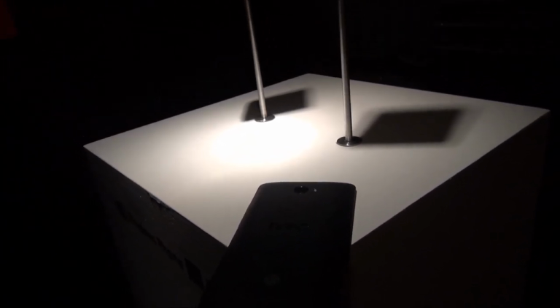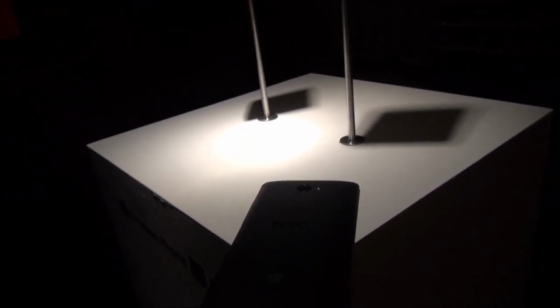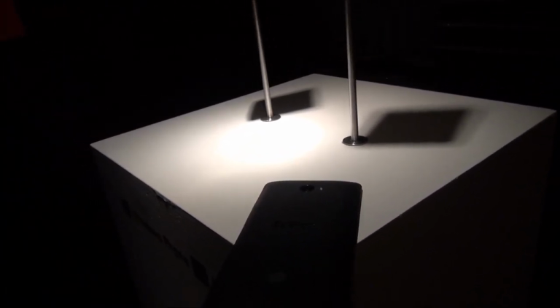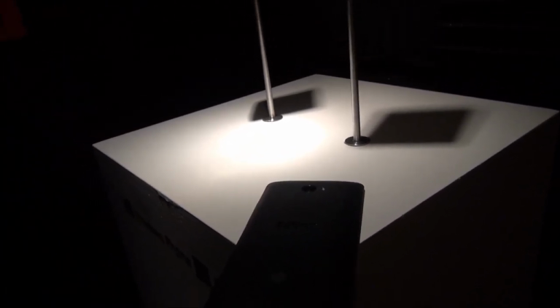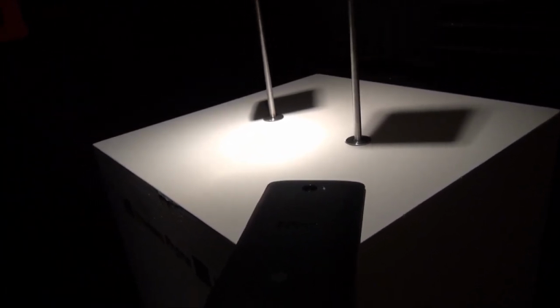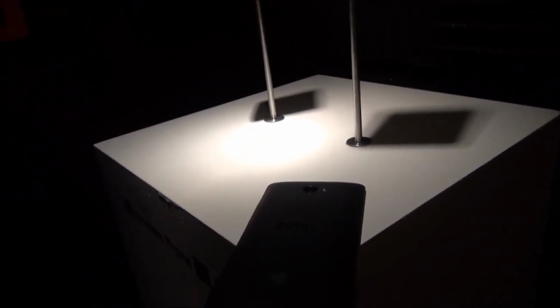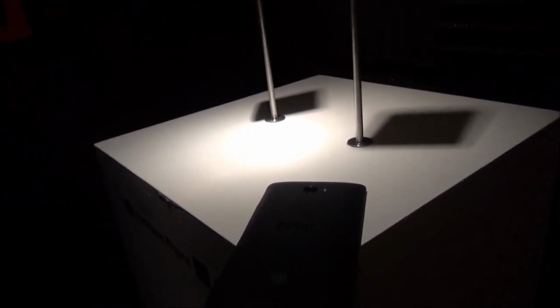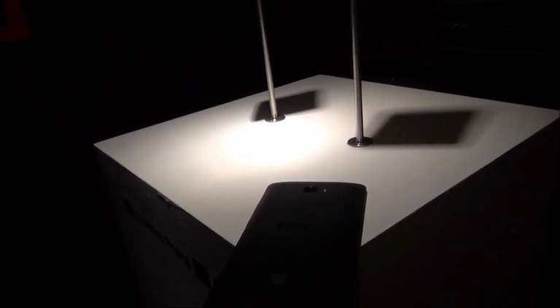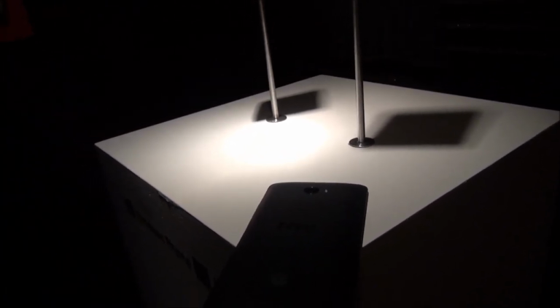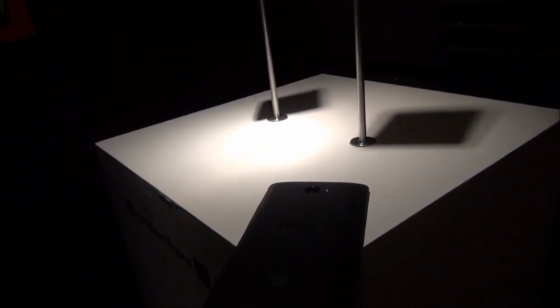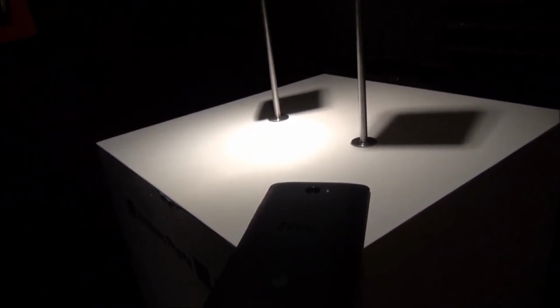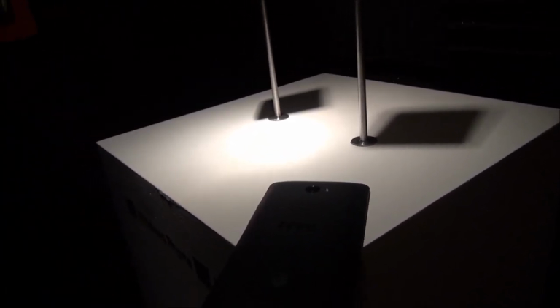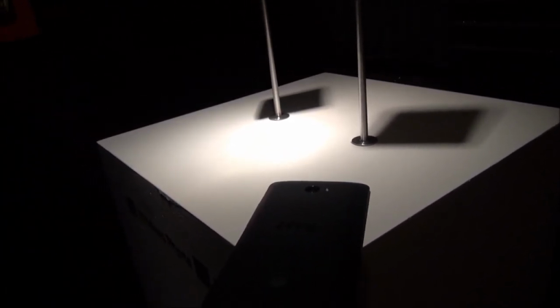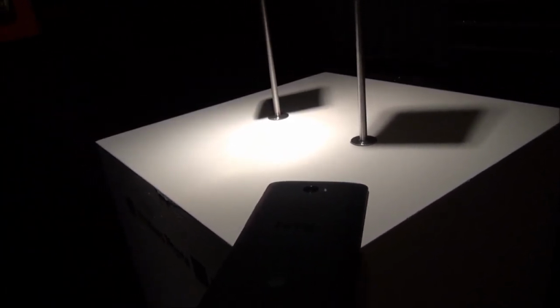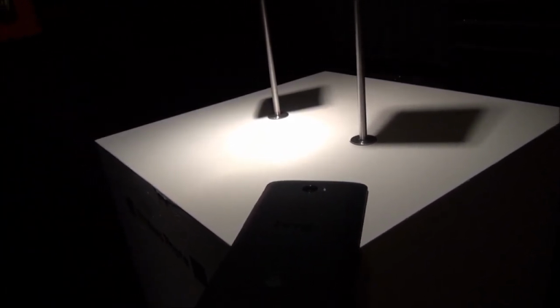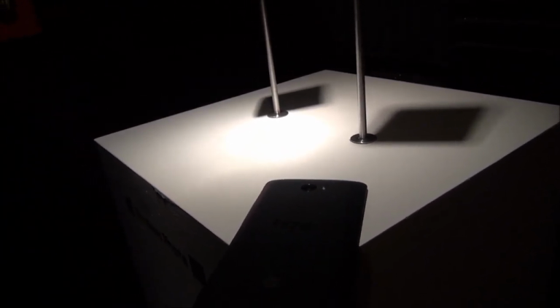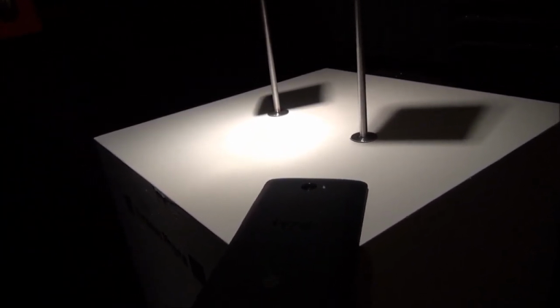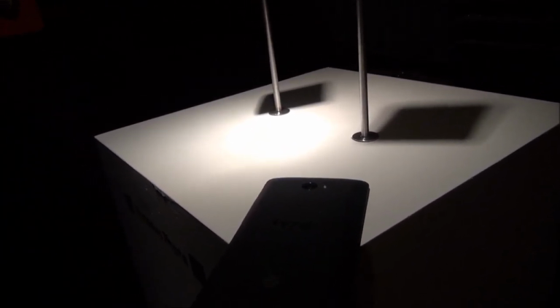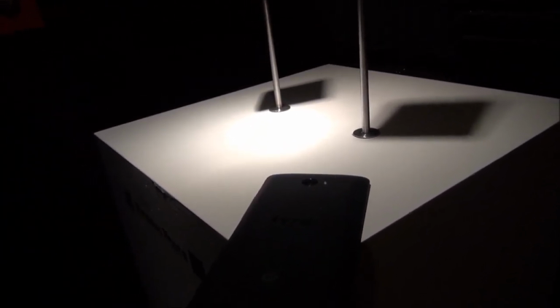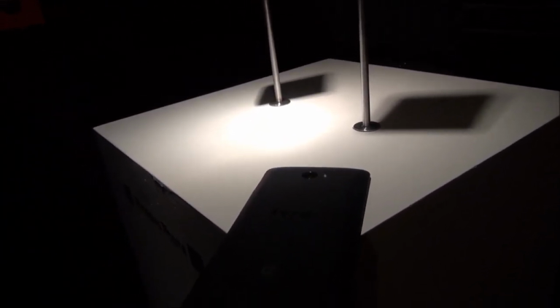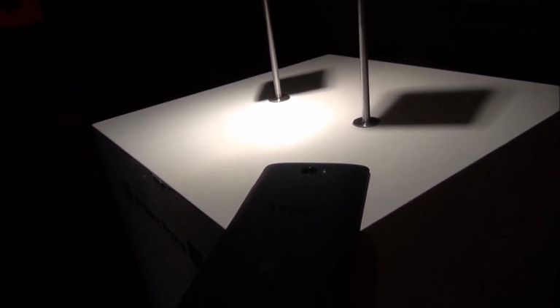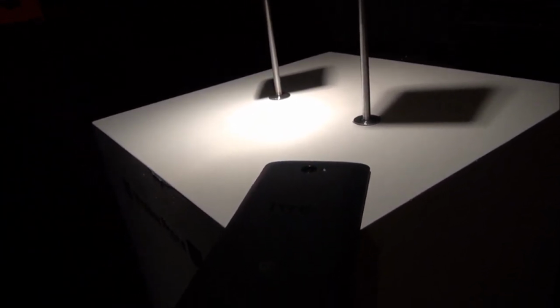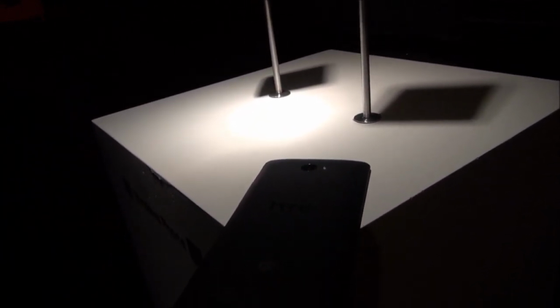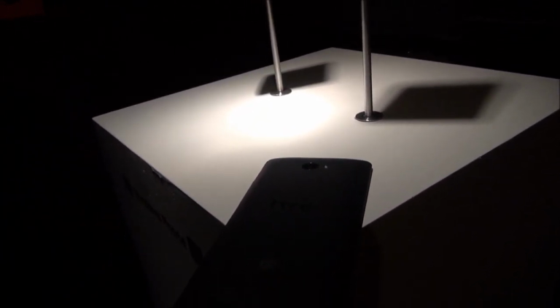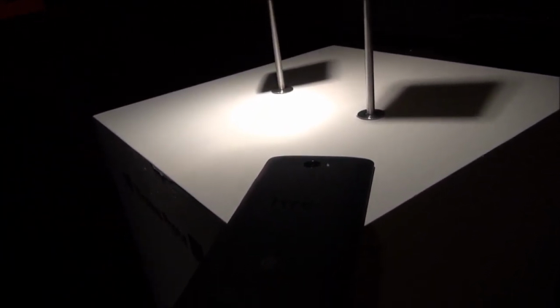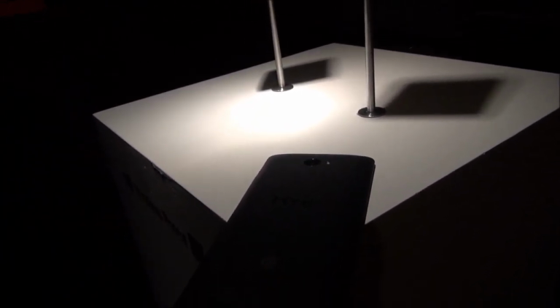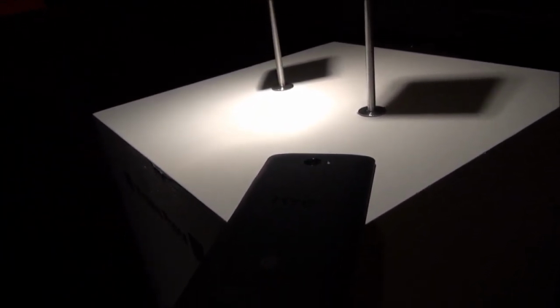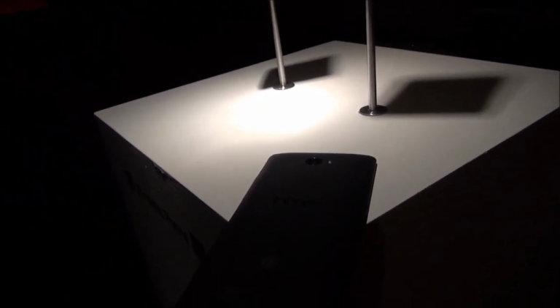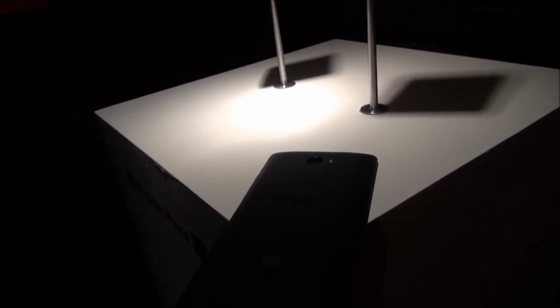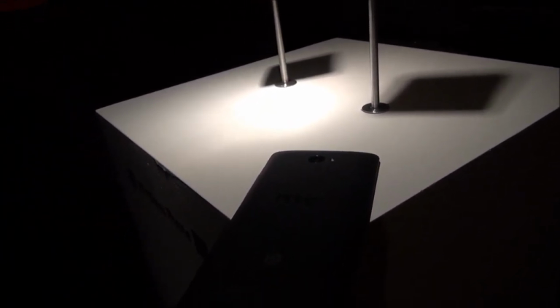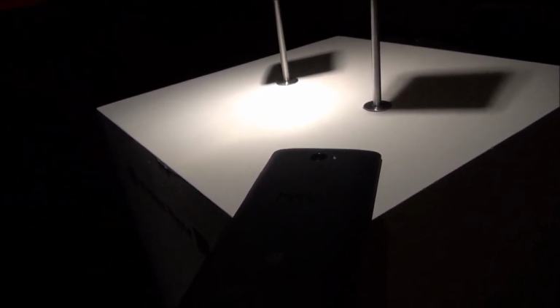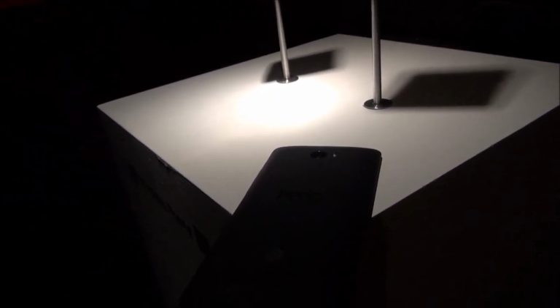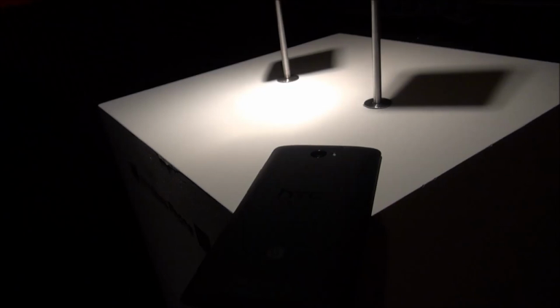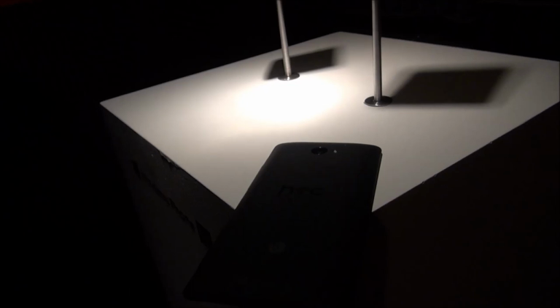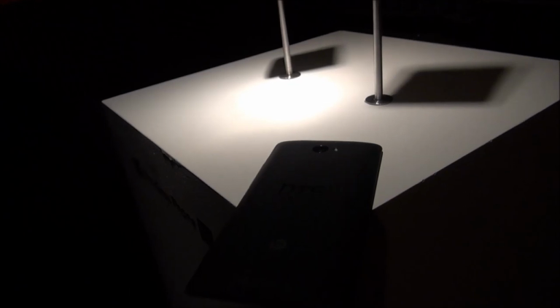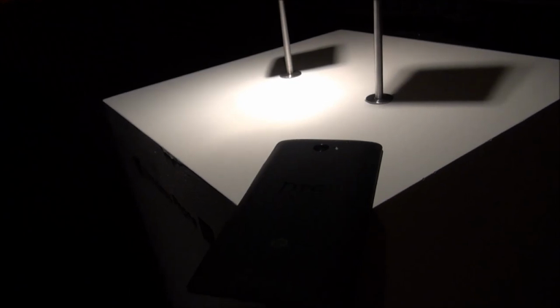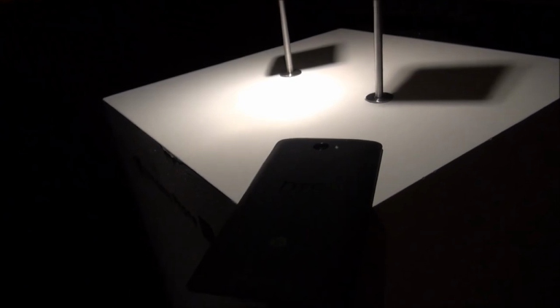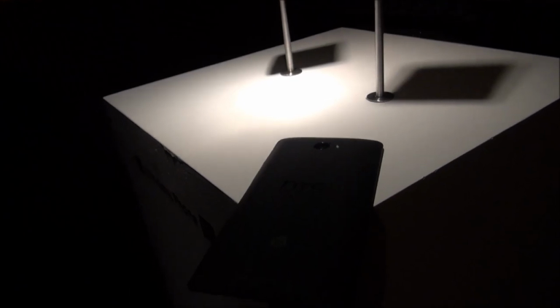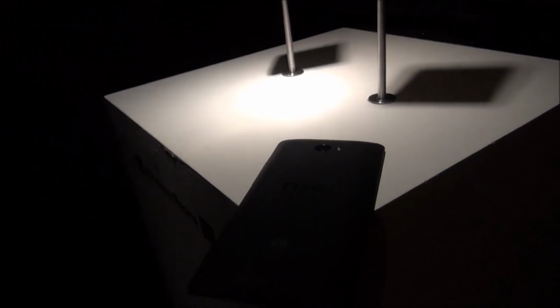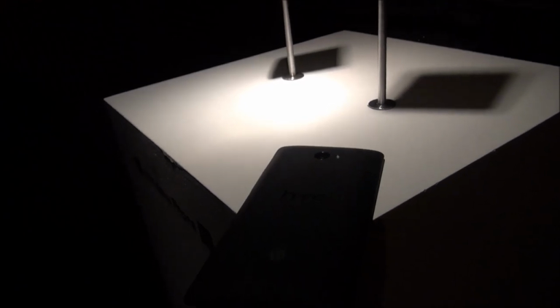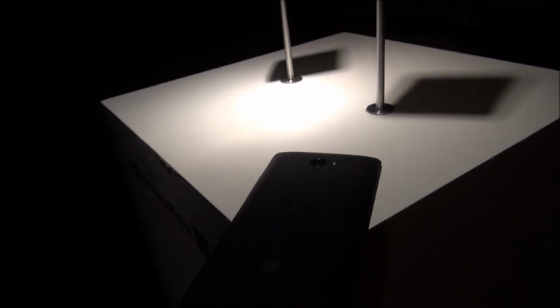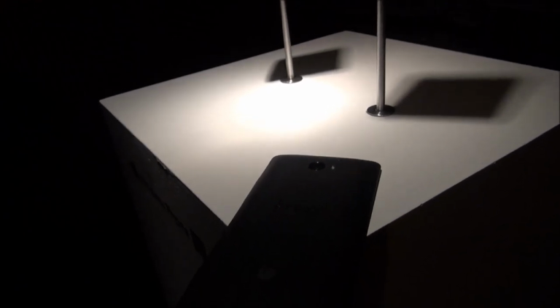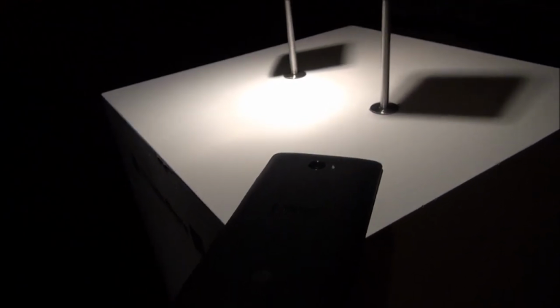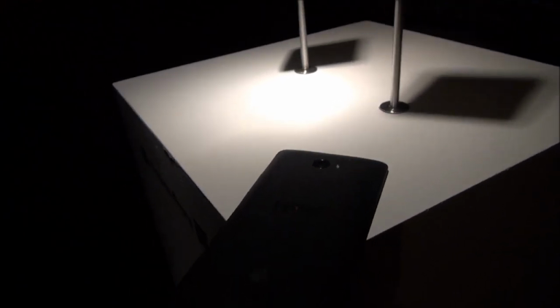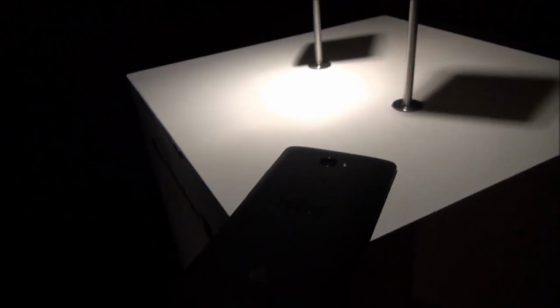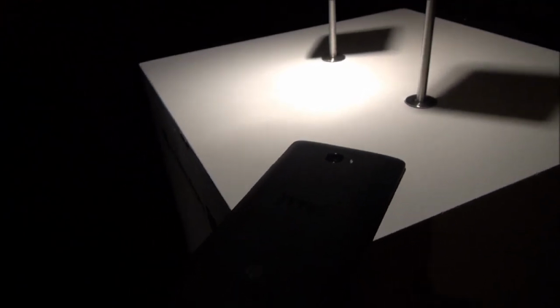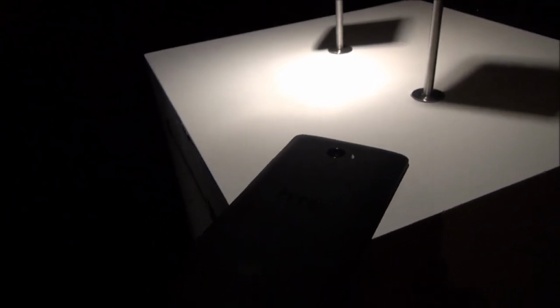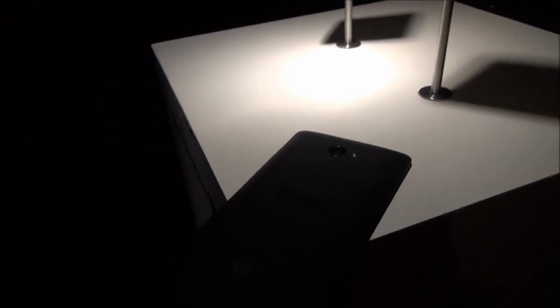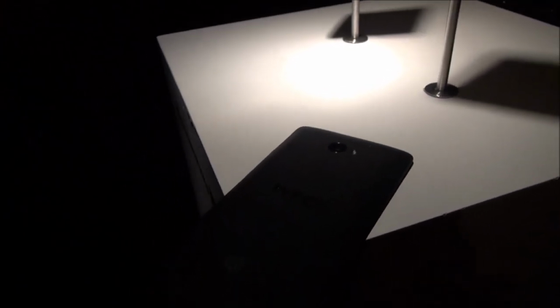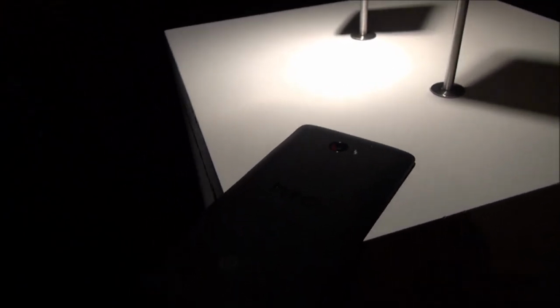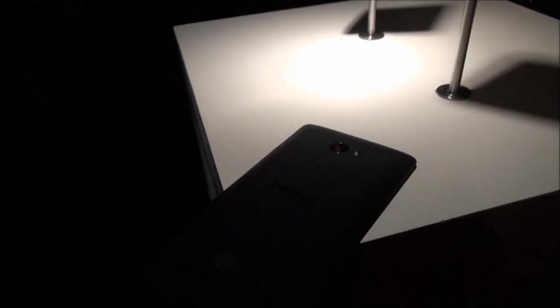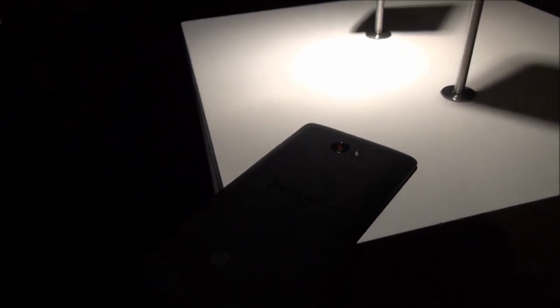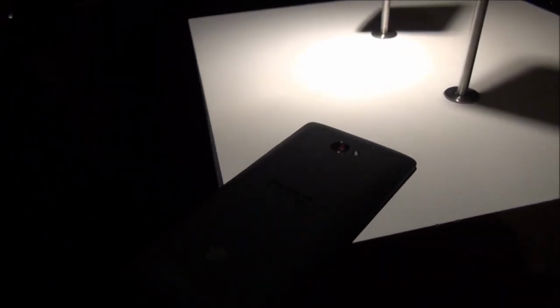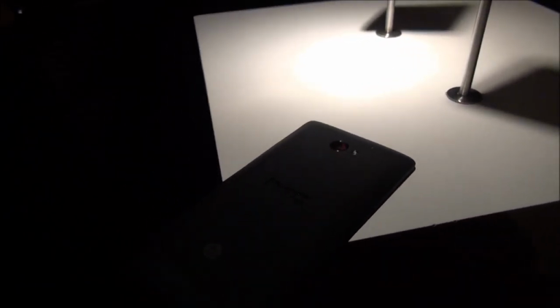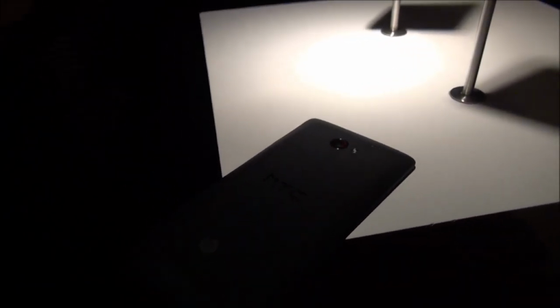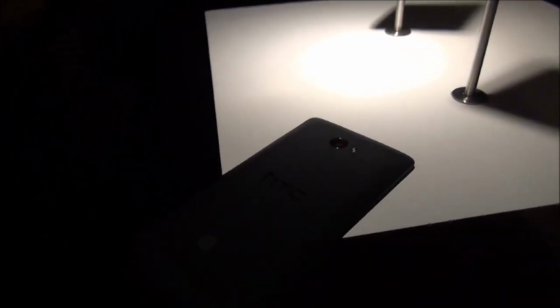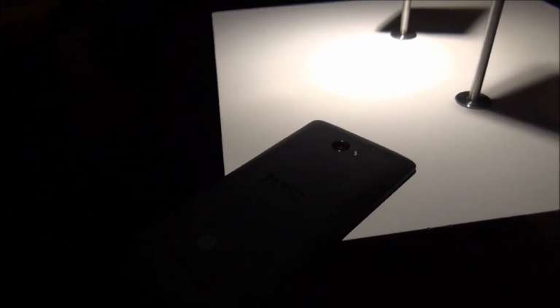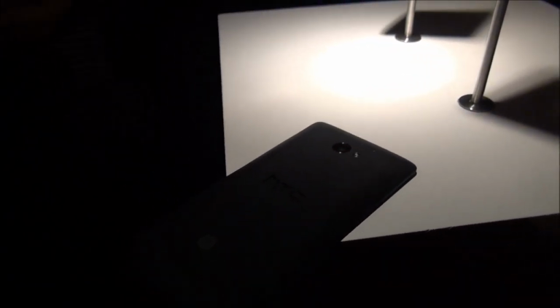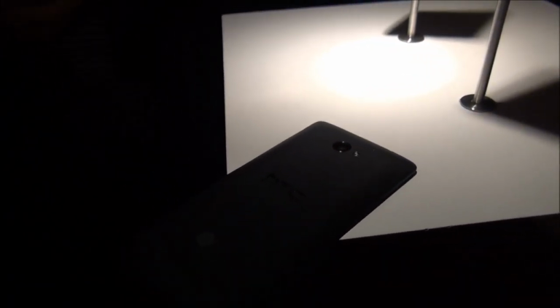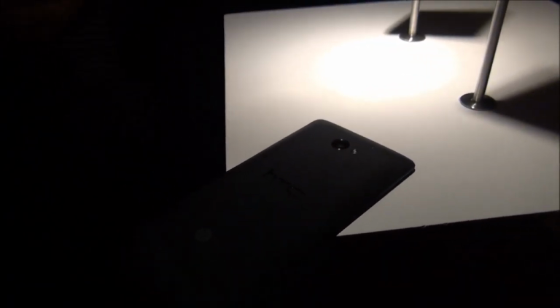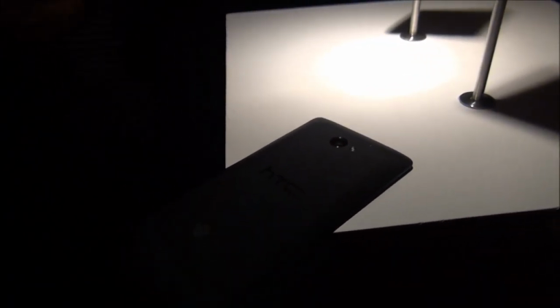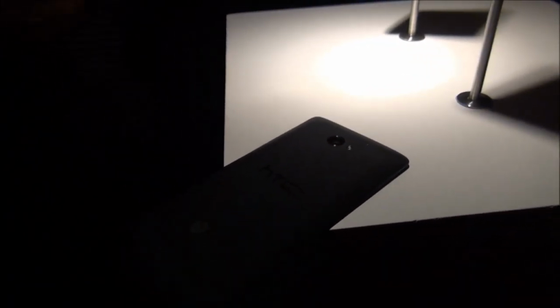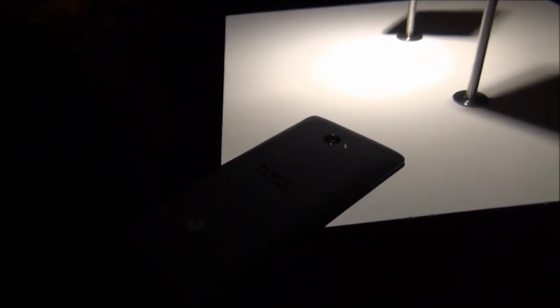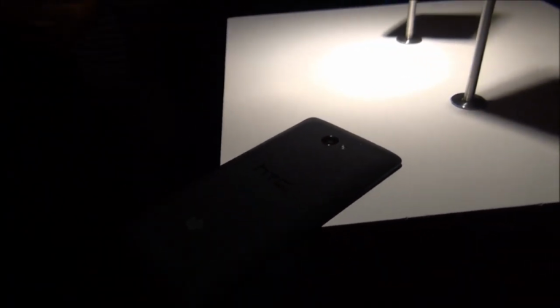So there you go — the HTC 8X with Beats Audio amplifiers, loud and clear. Check that out.